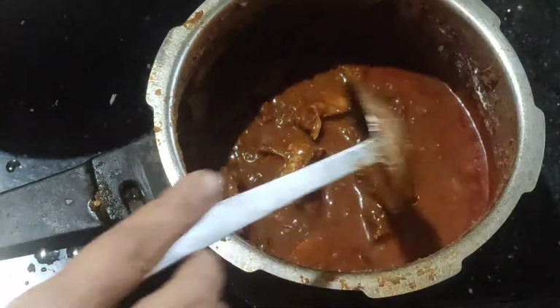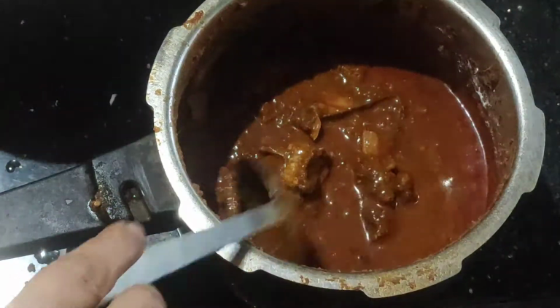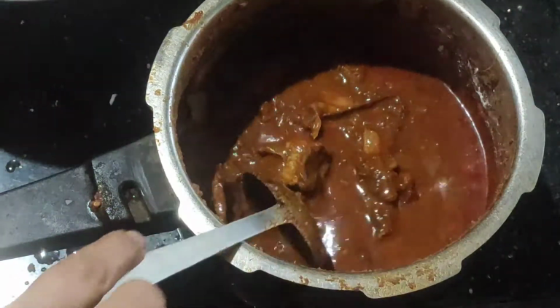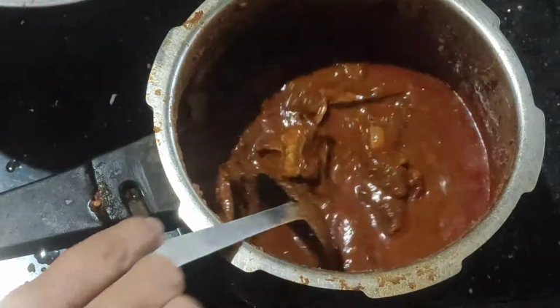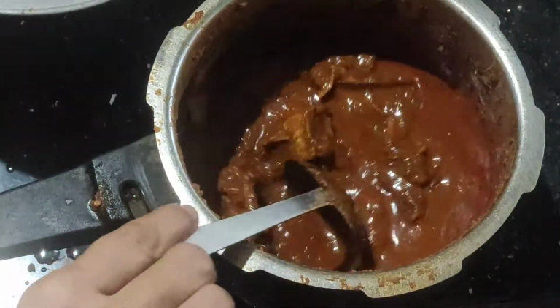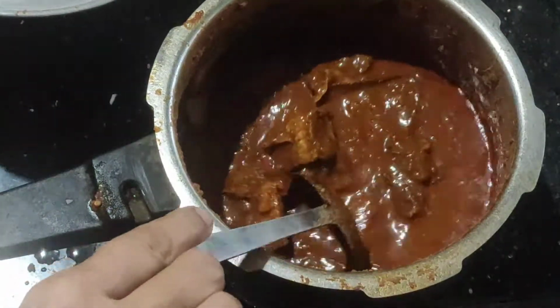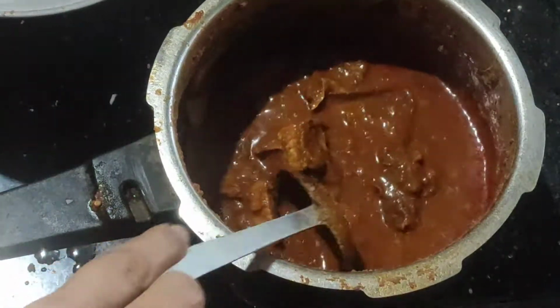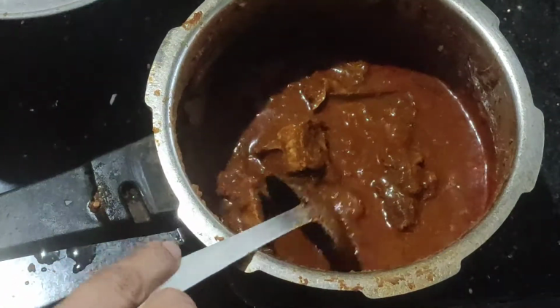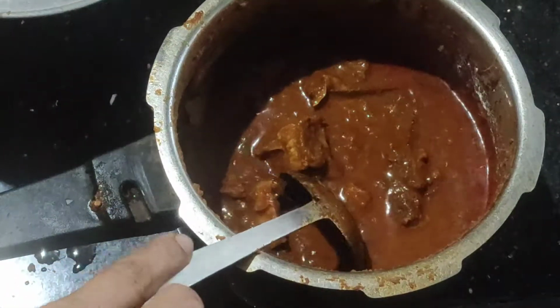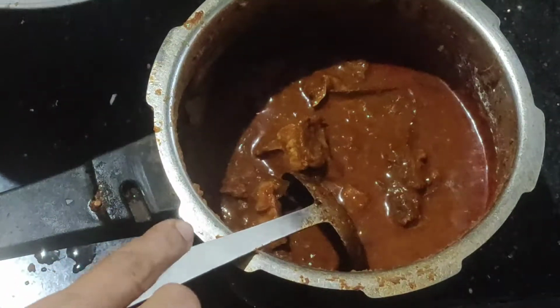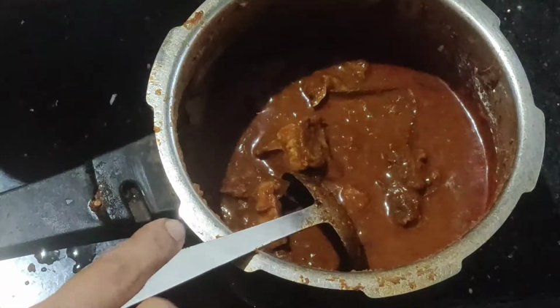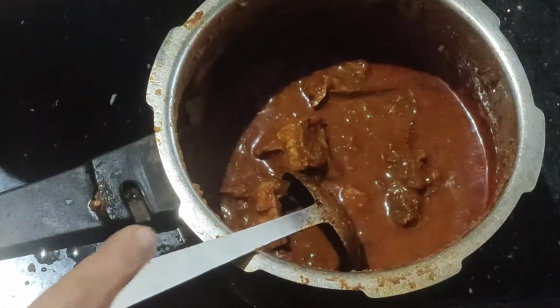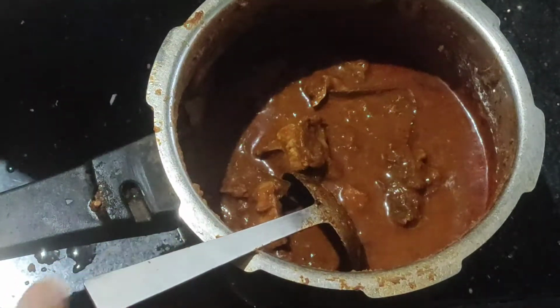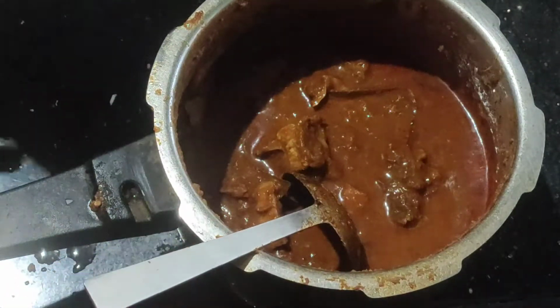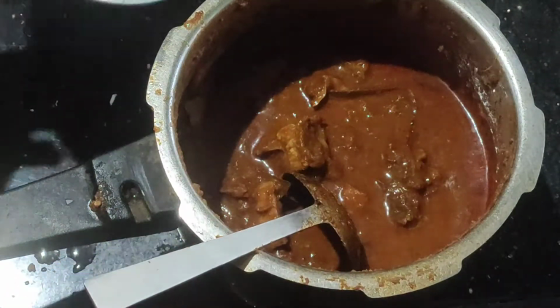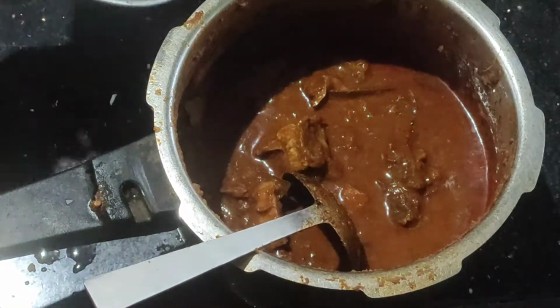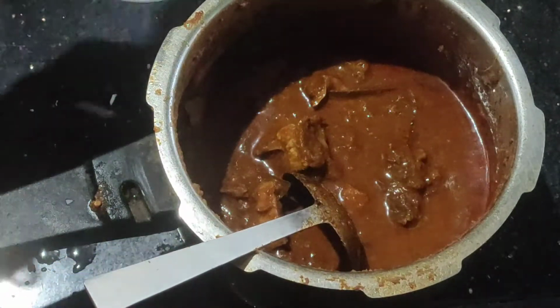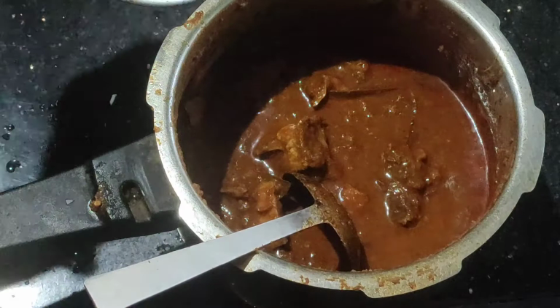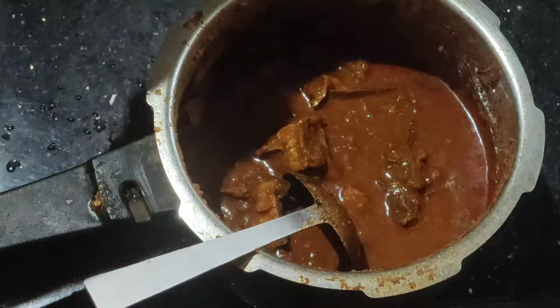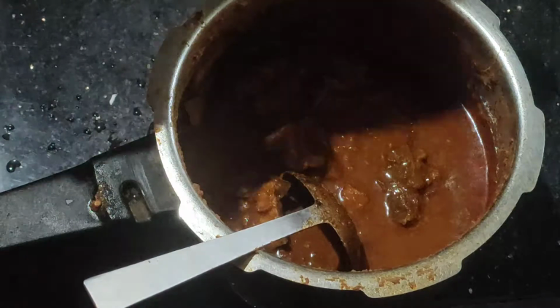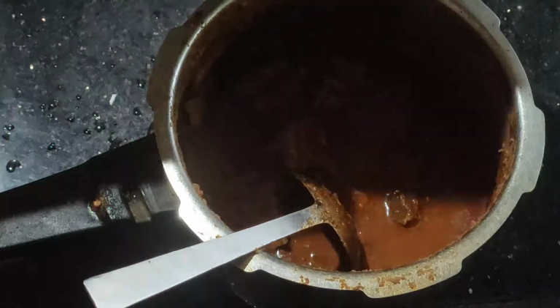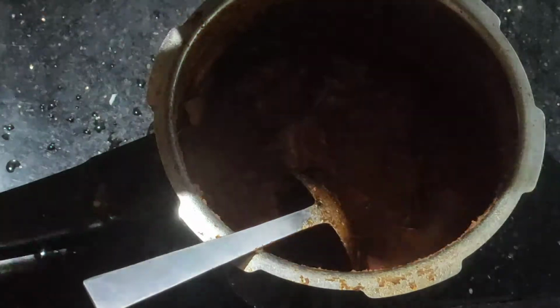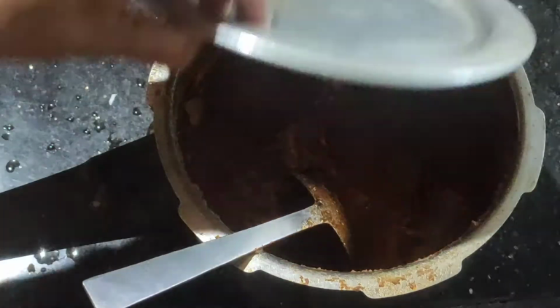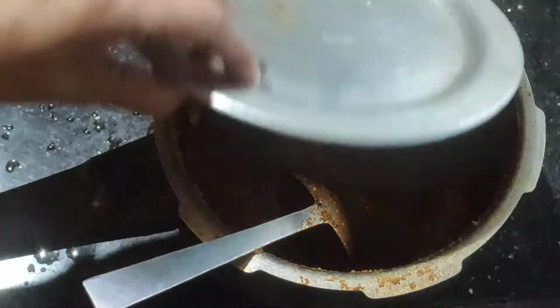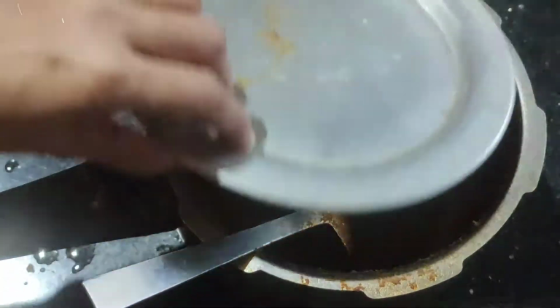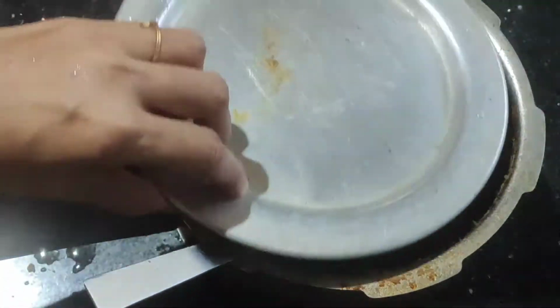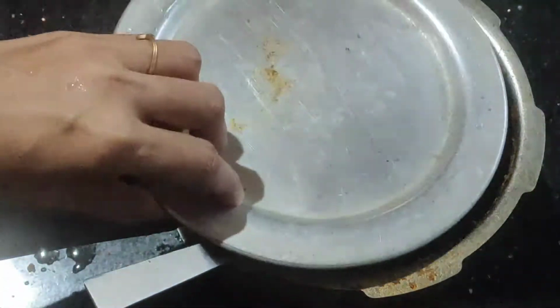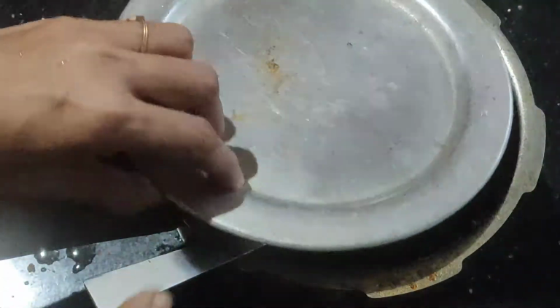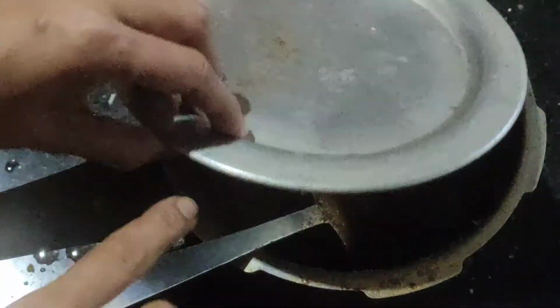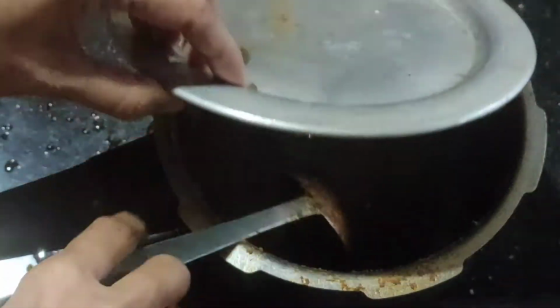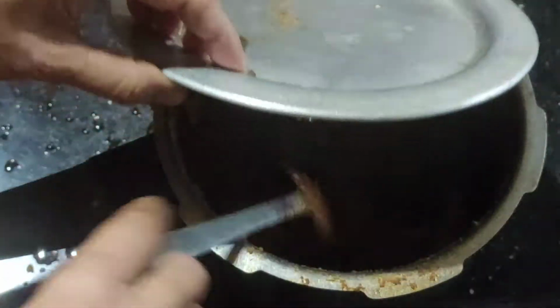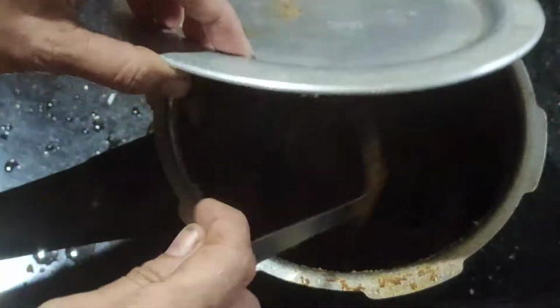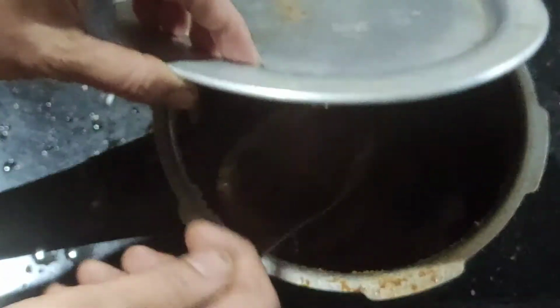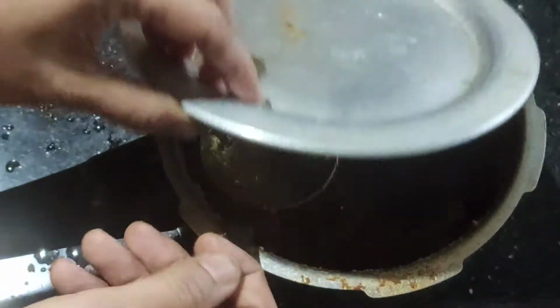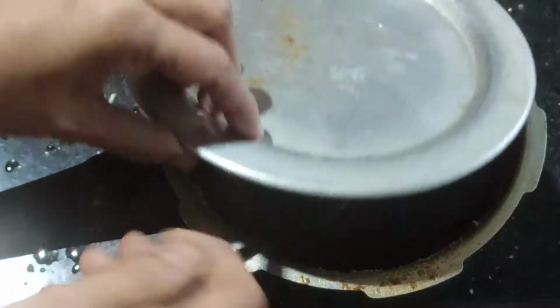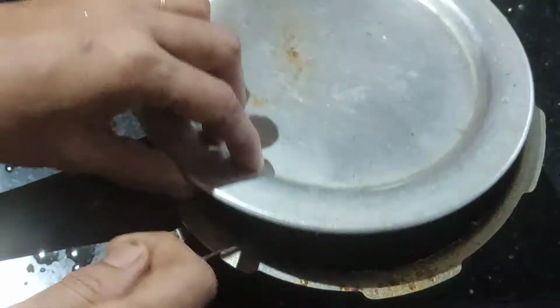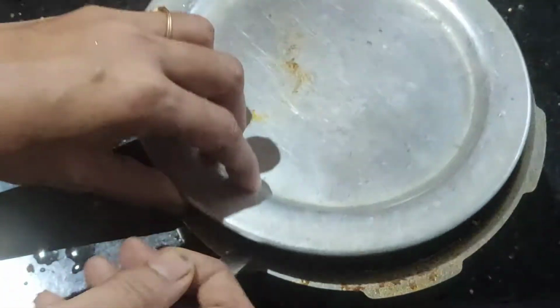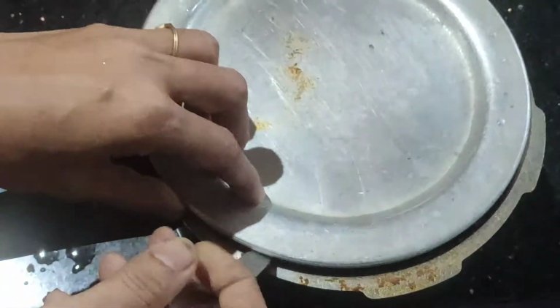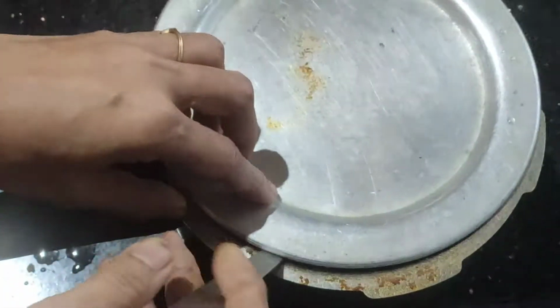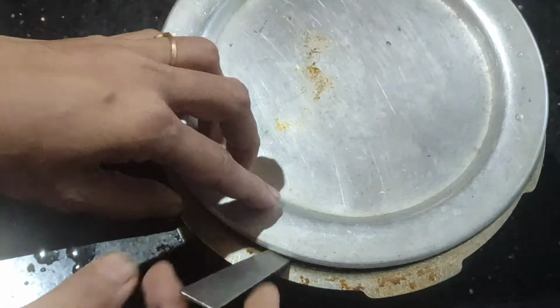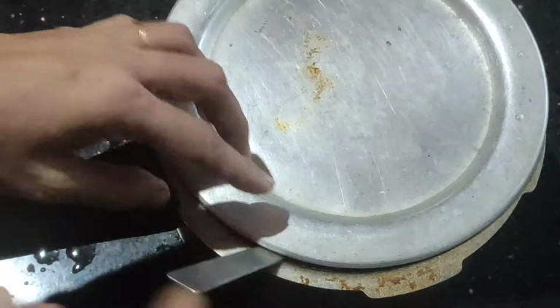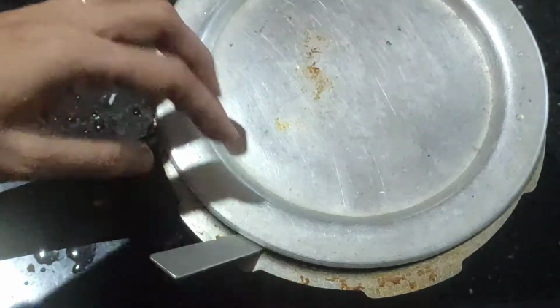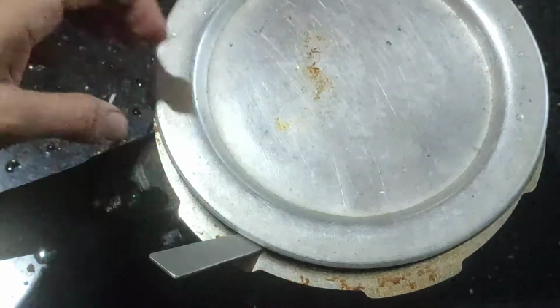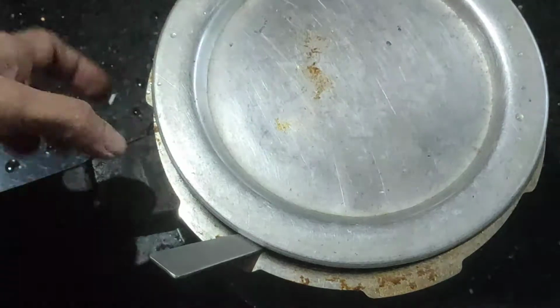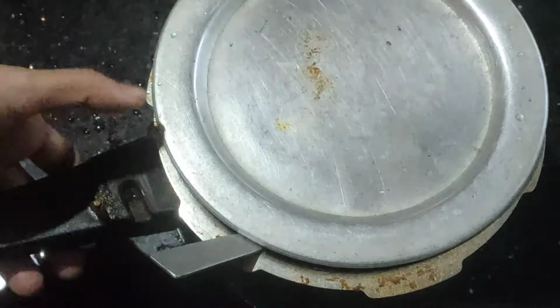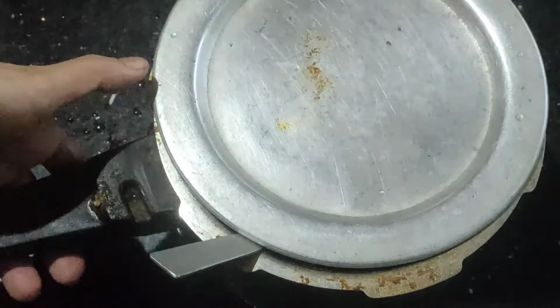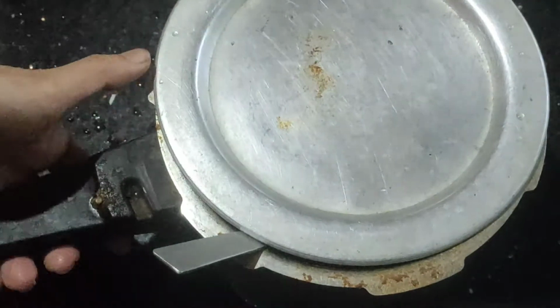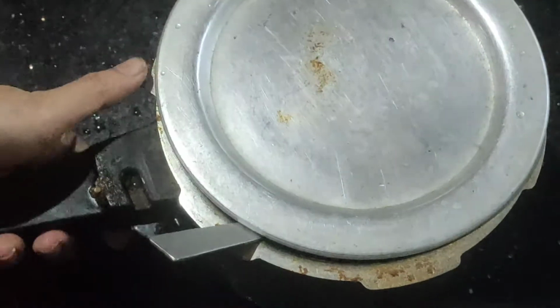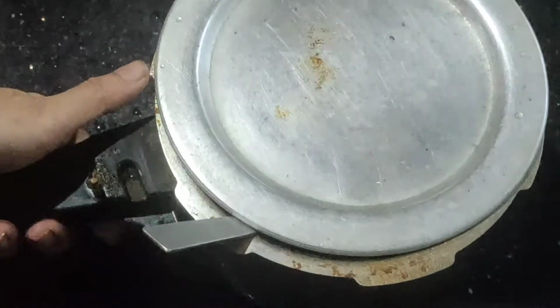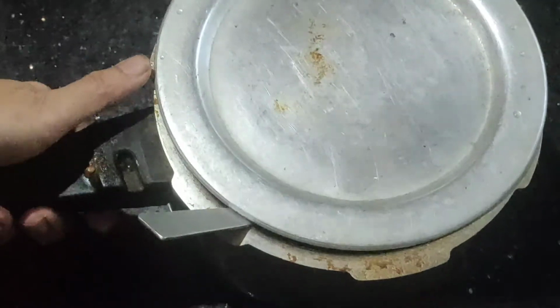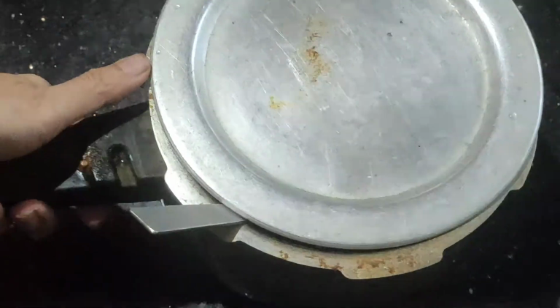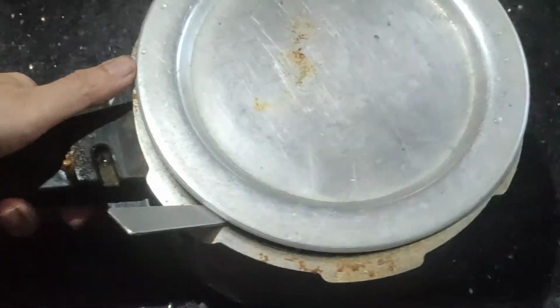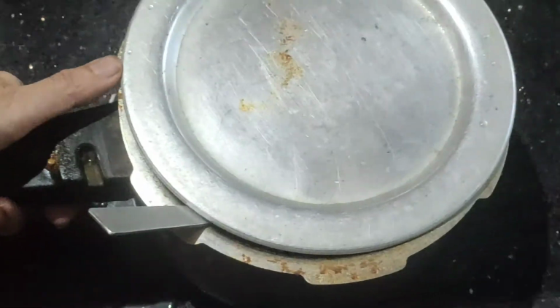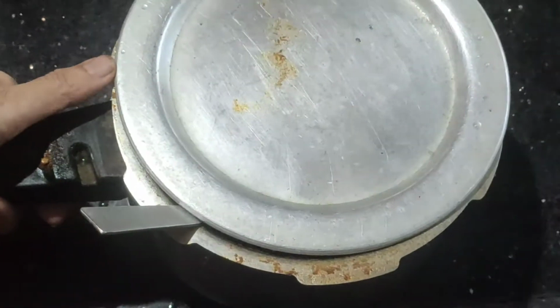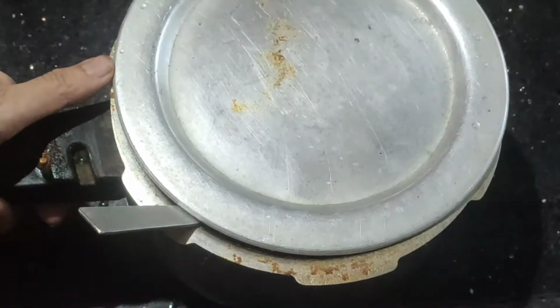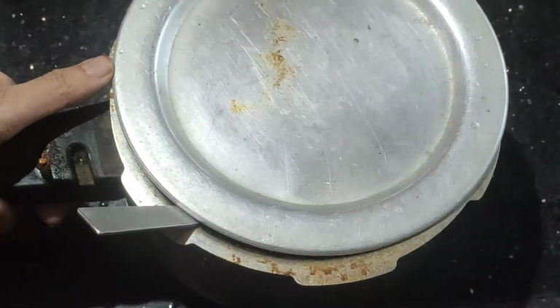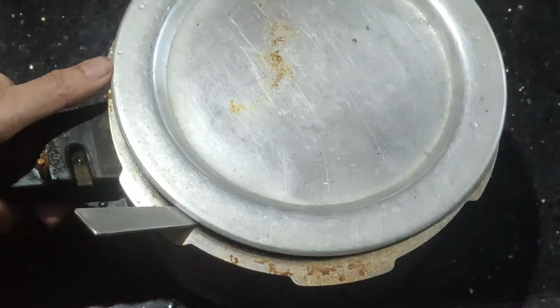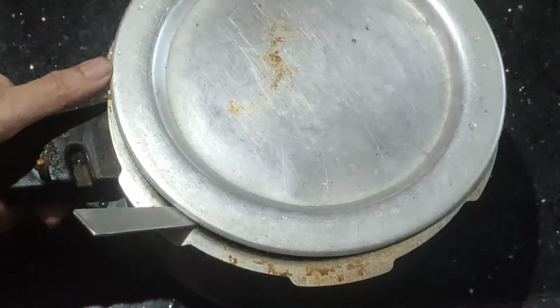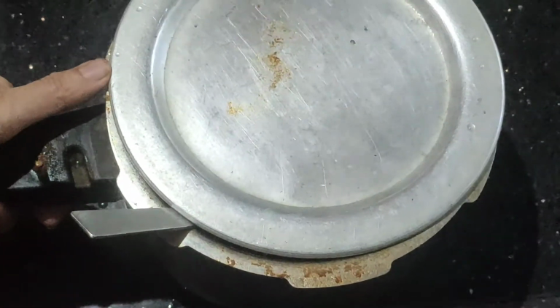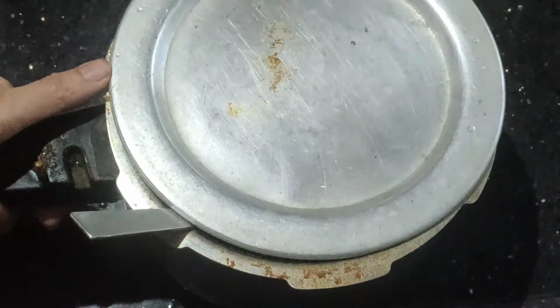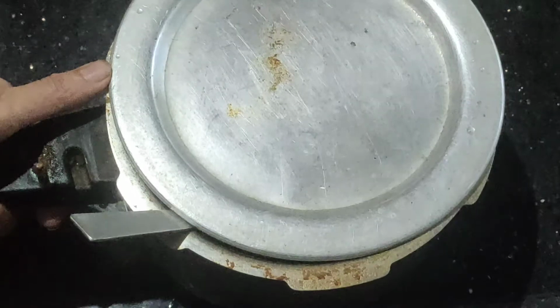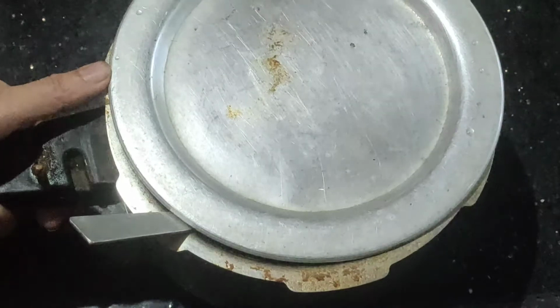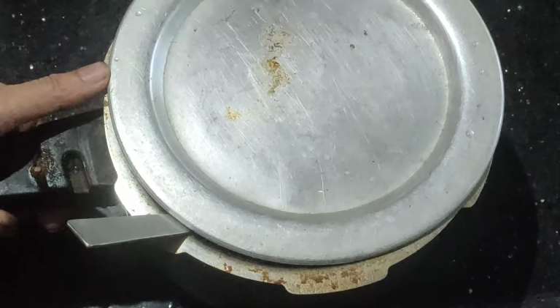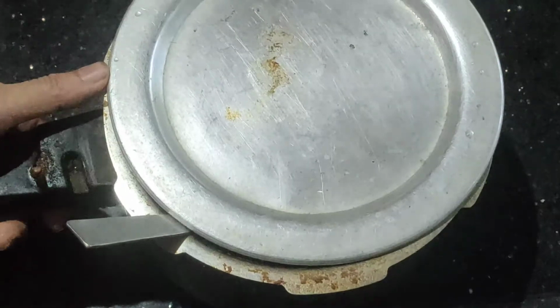We have to cut all the pieces in the pan and then cut all the pieces.